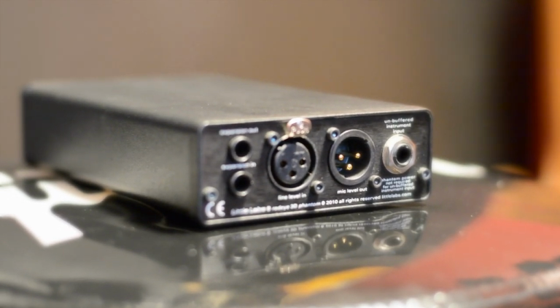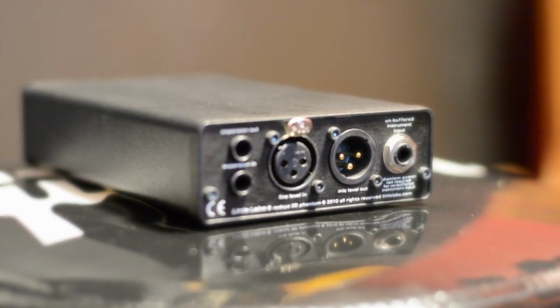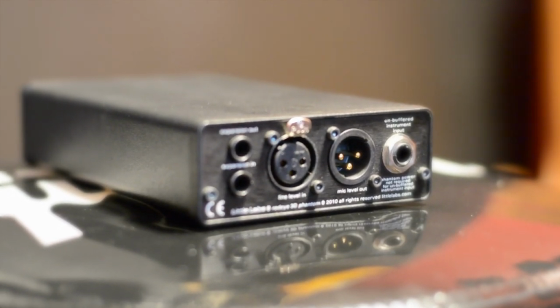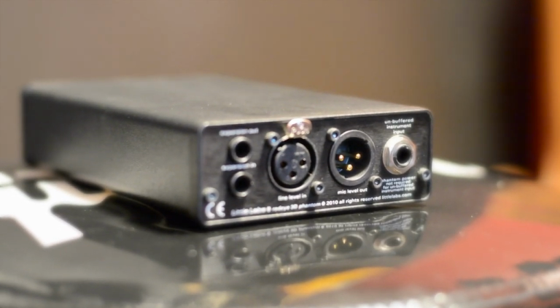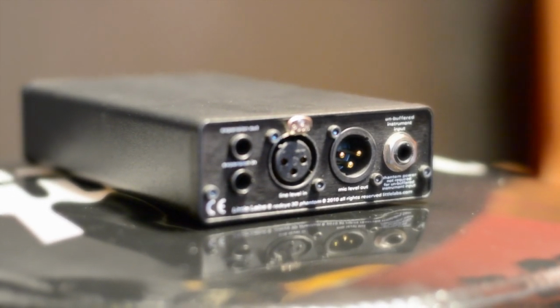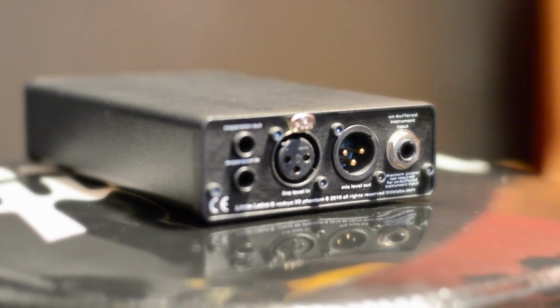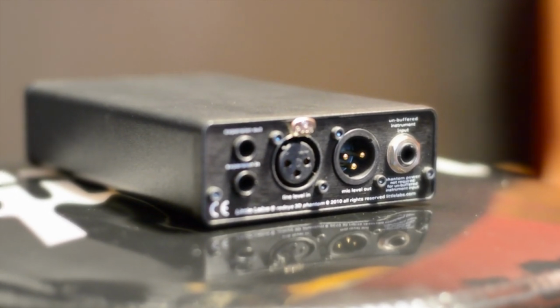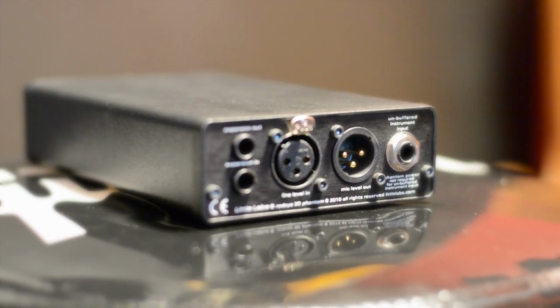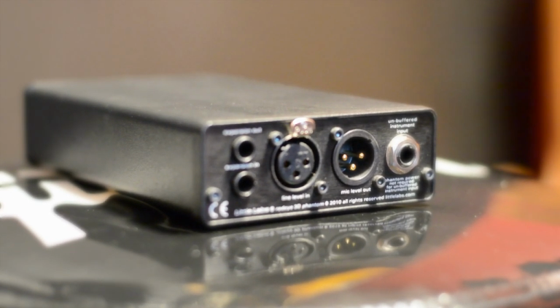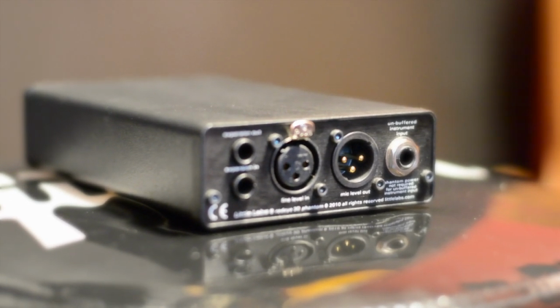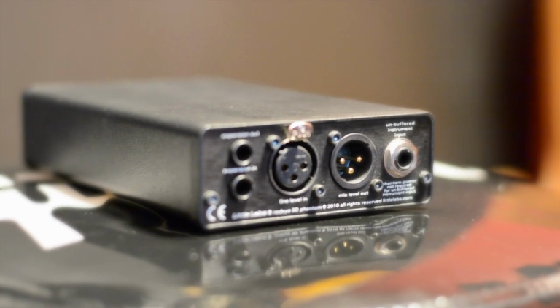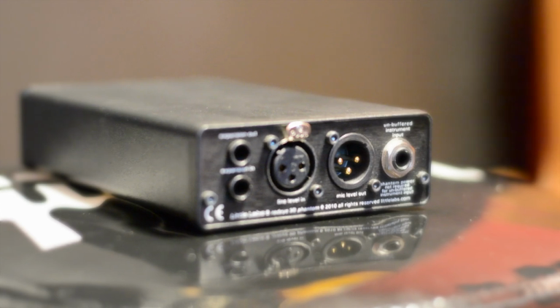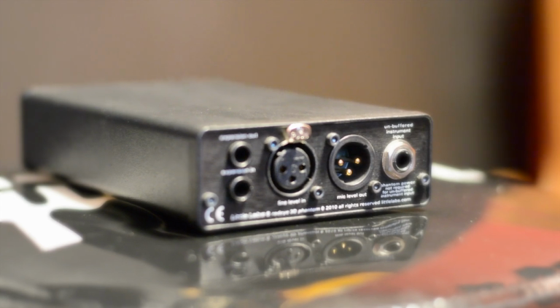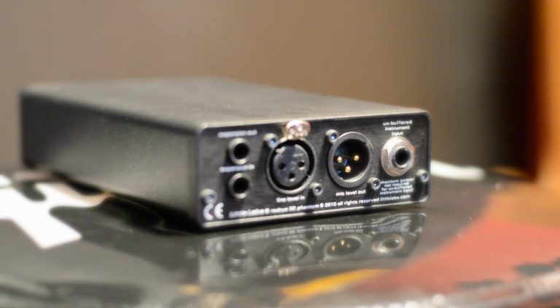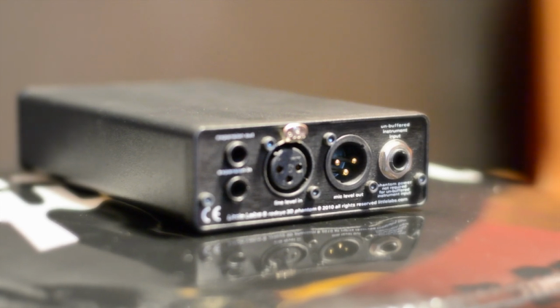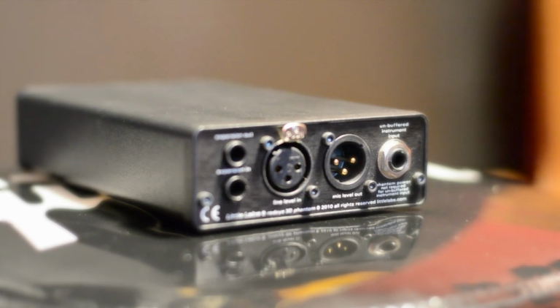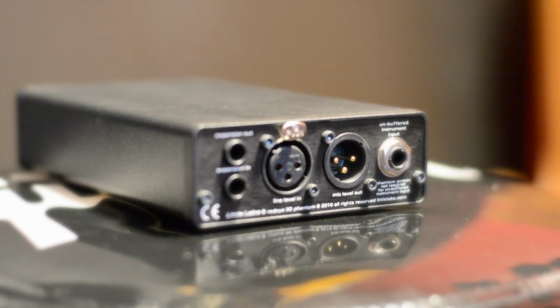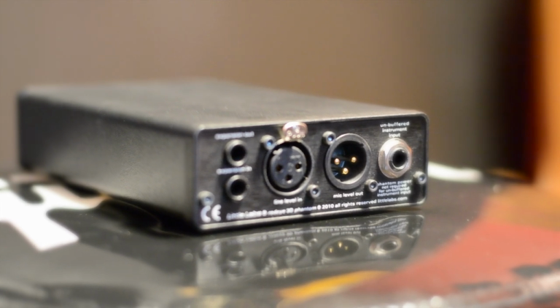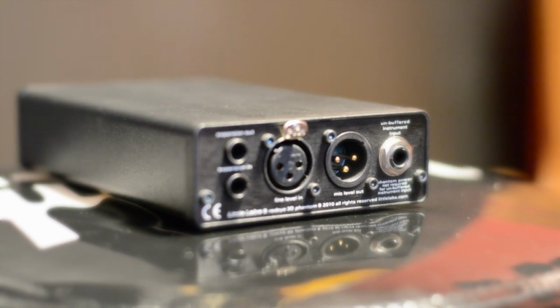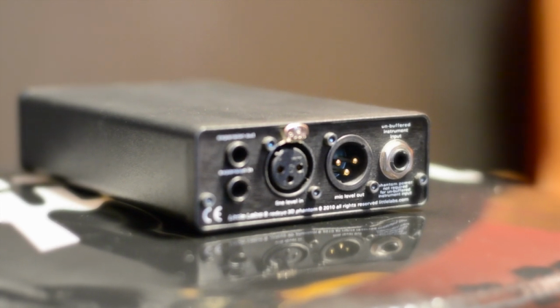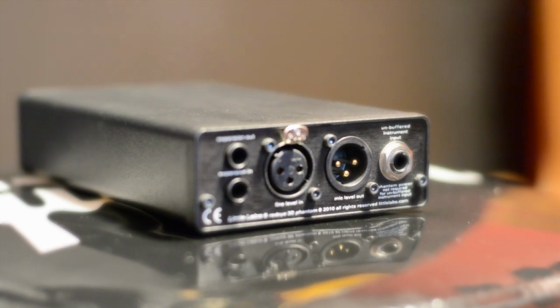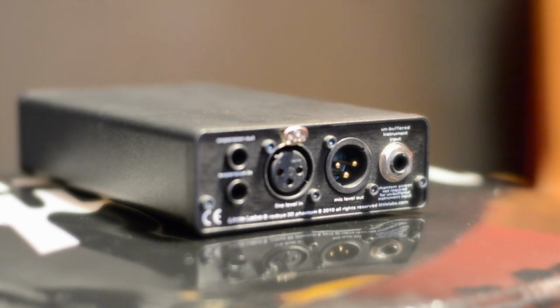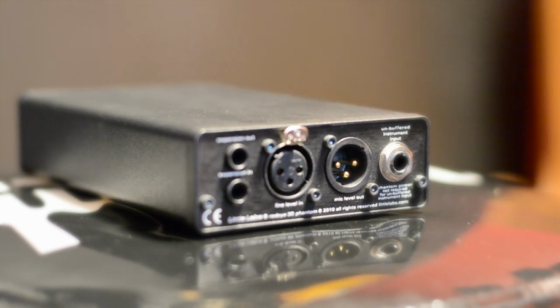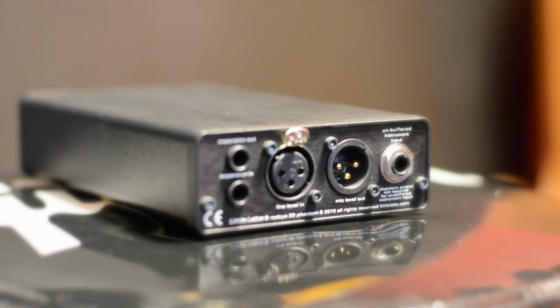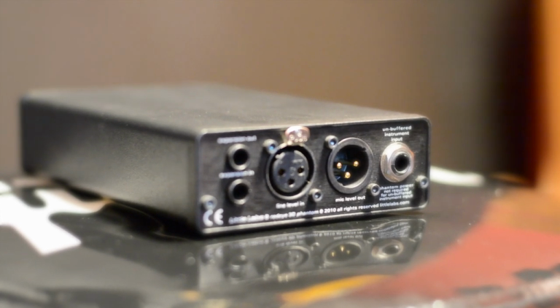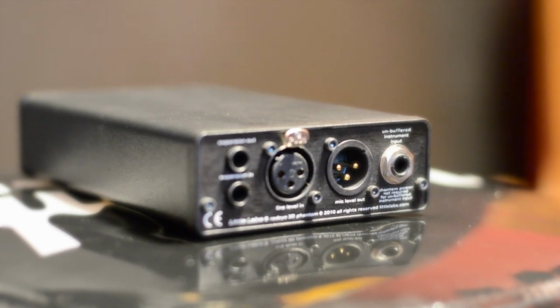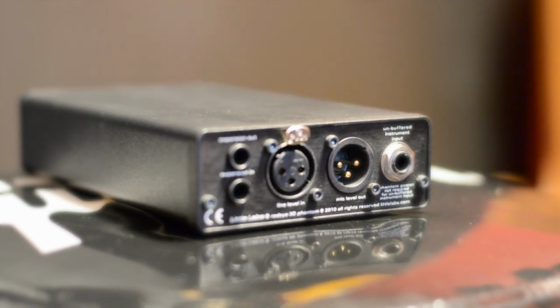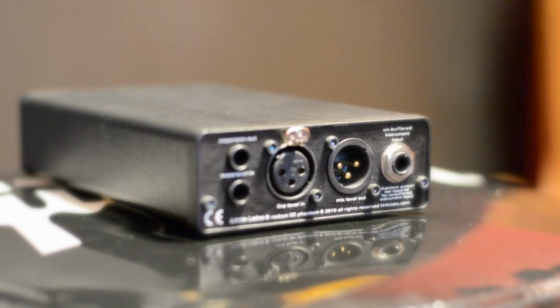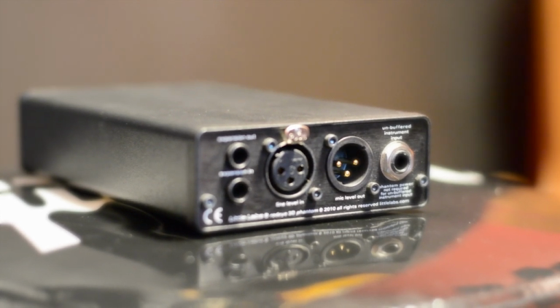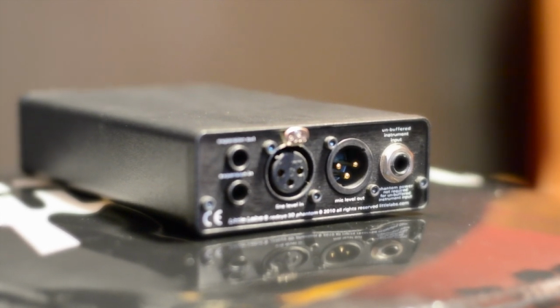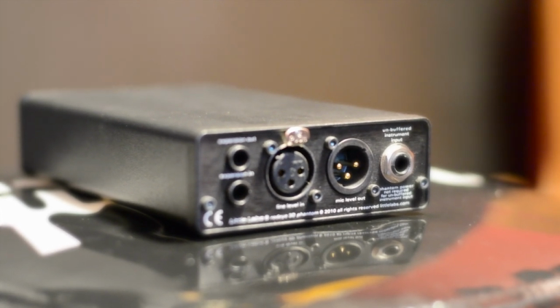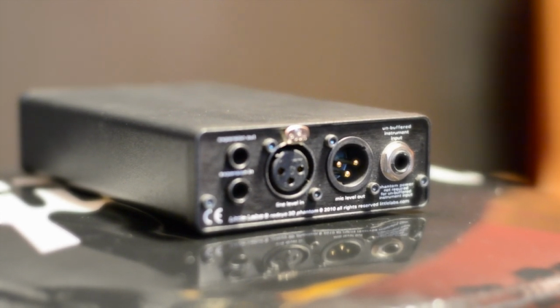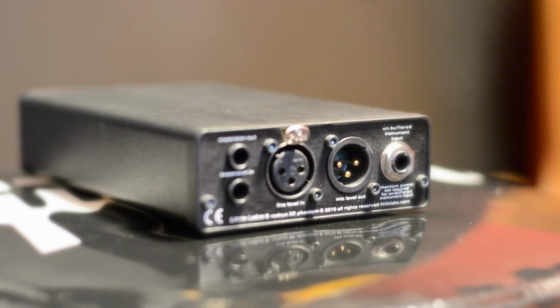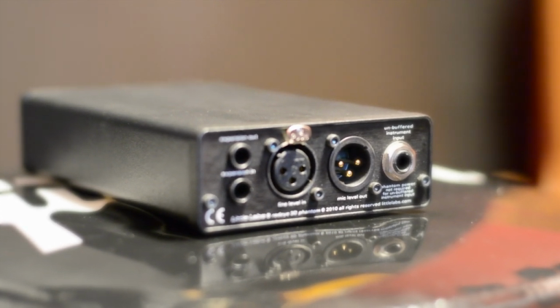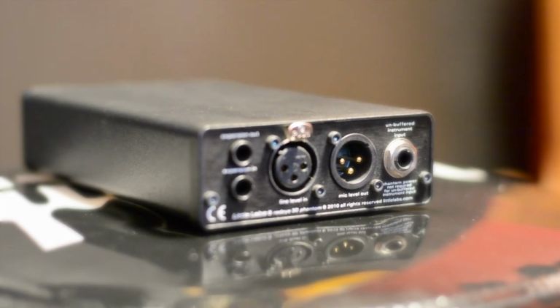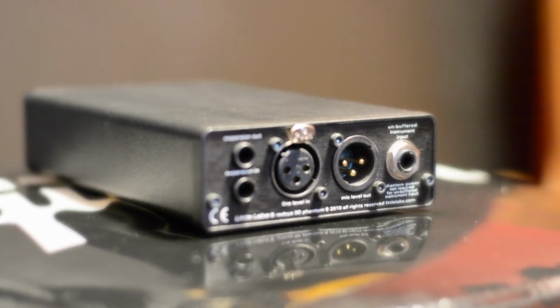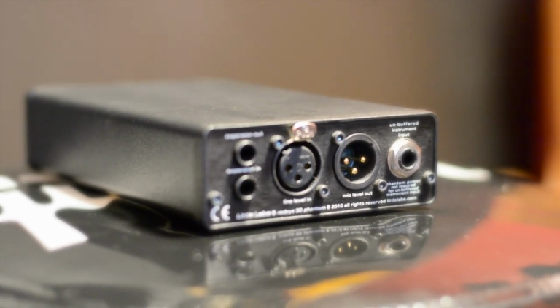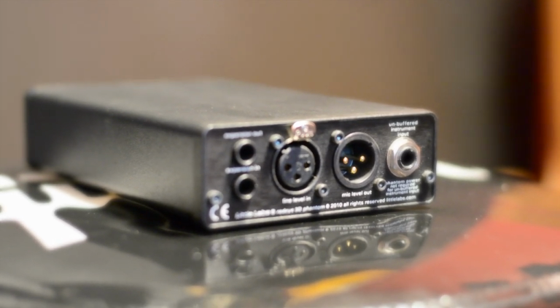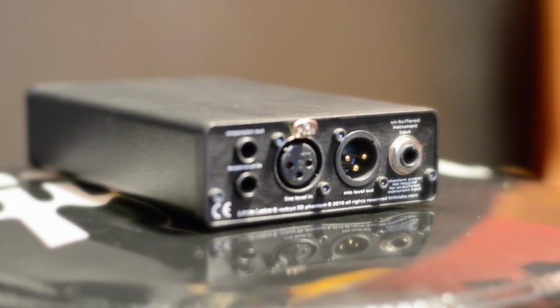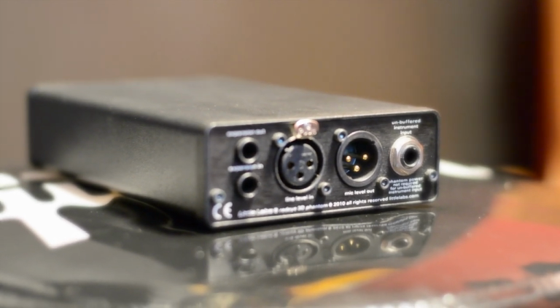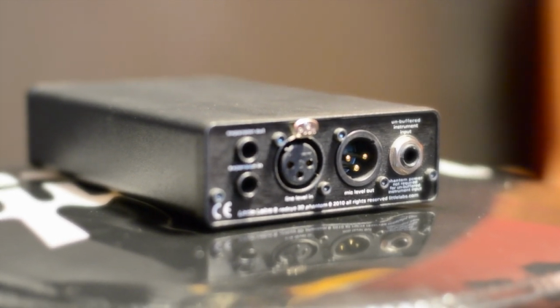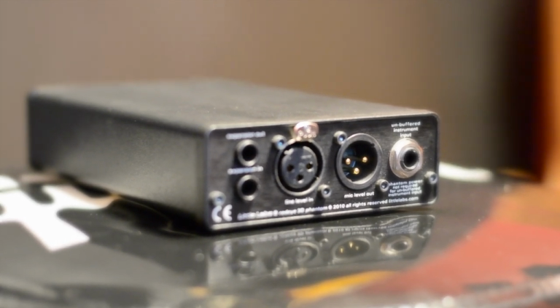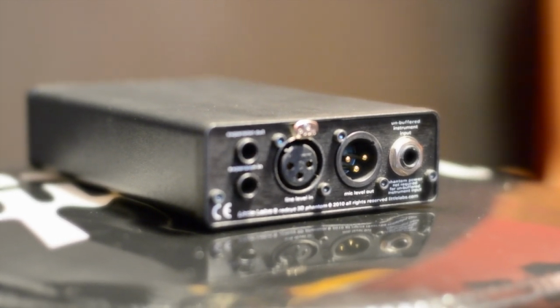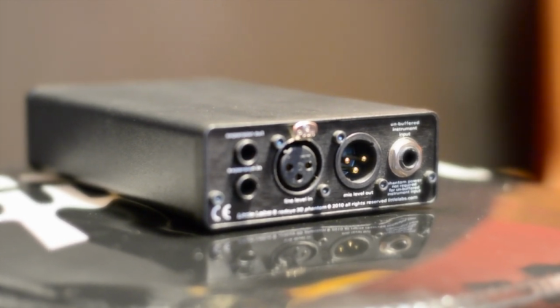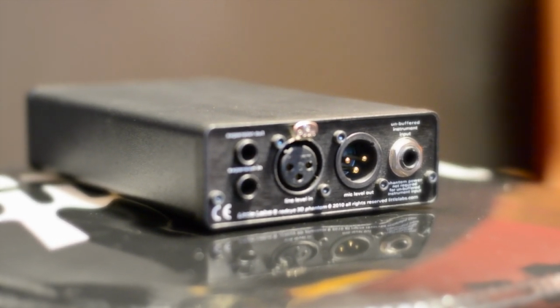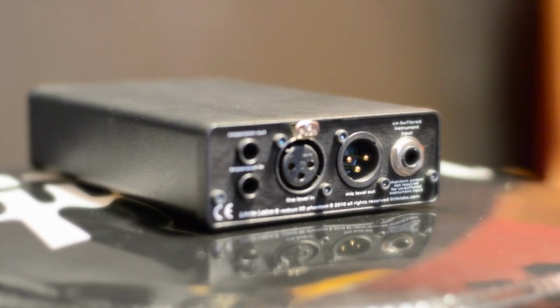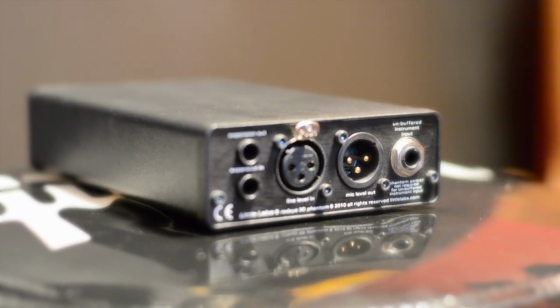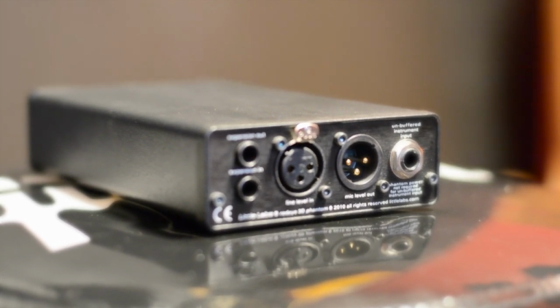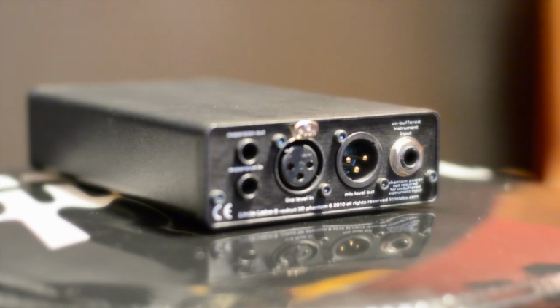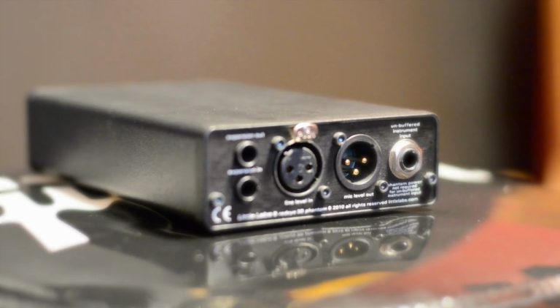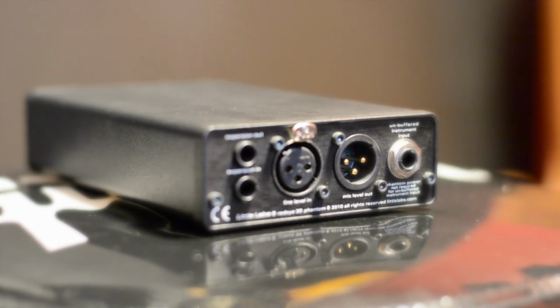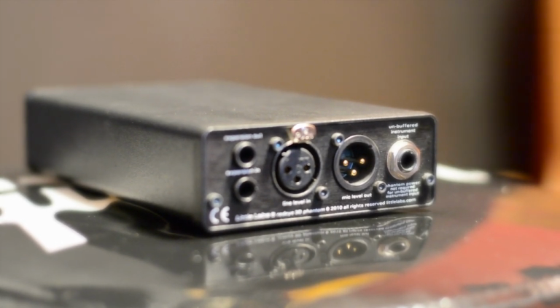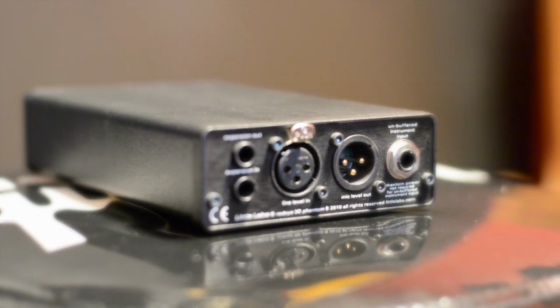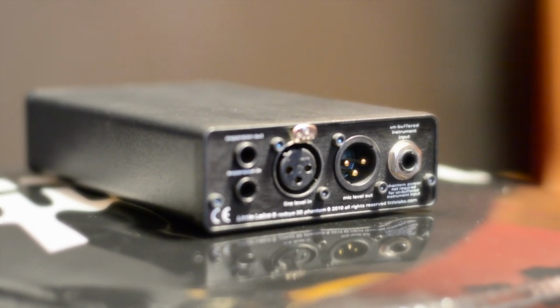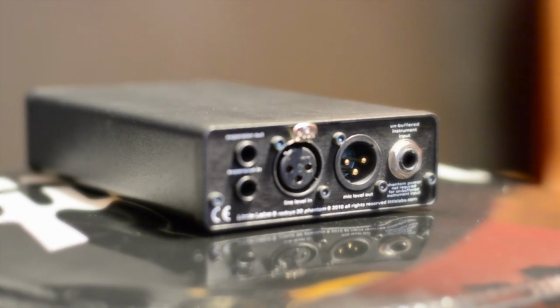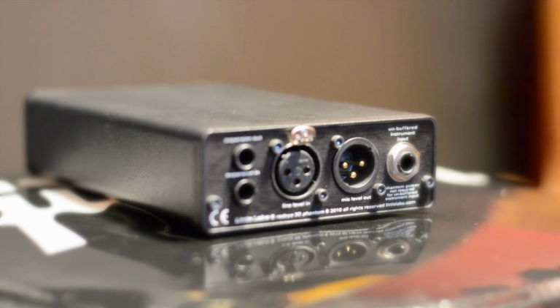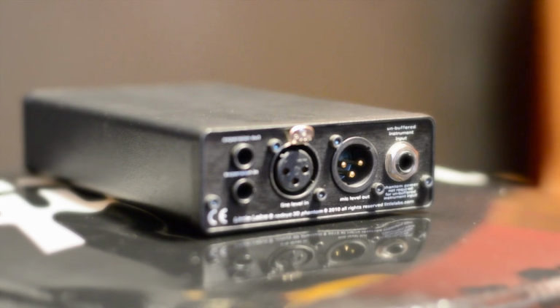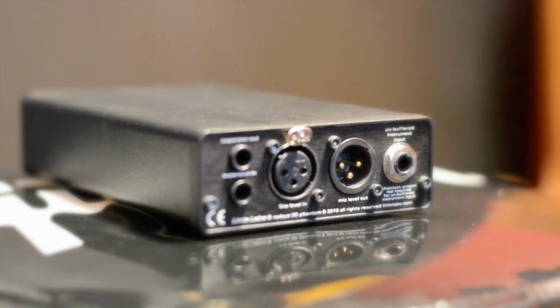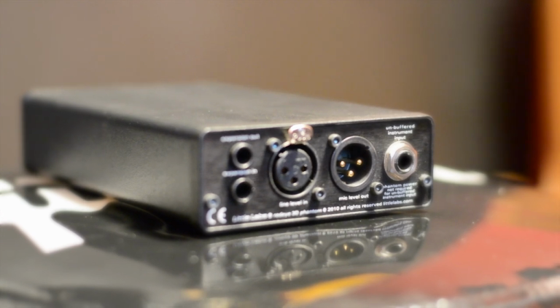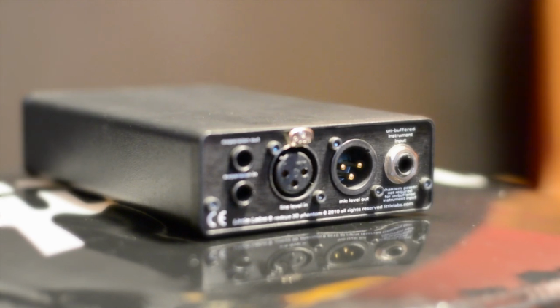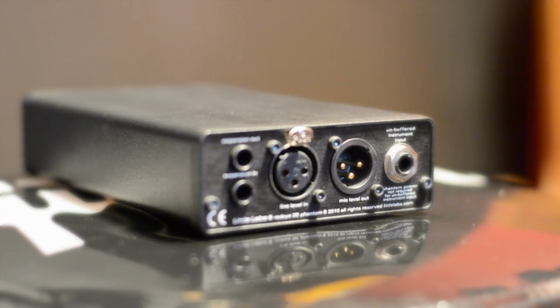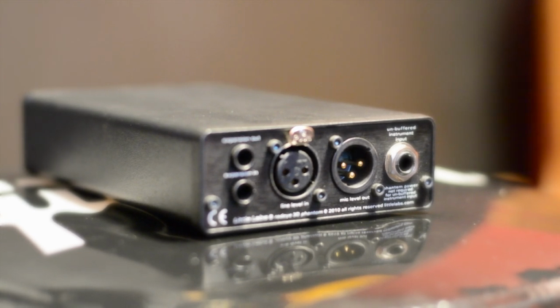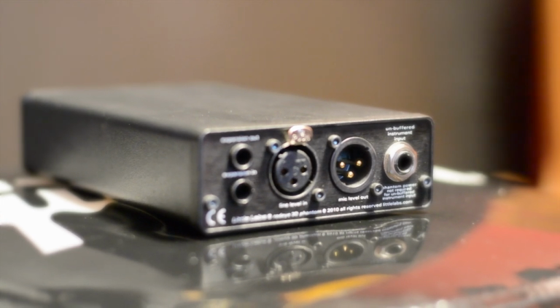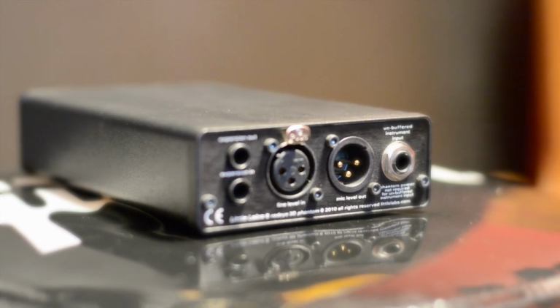Last but not least is the unbuffered instrument input. This is for passive instruments like a Telecaster or a P bass to be plugged into.